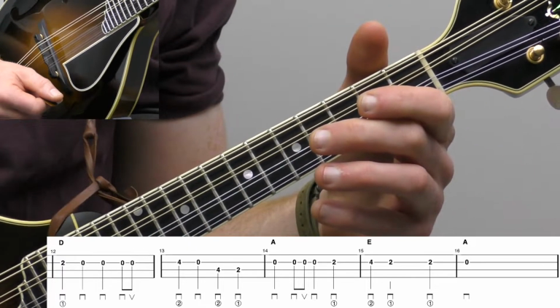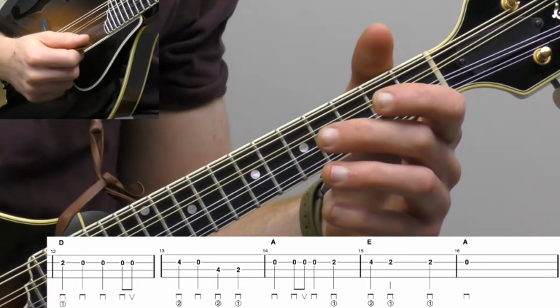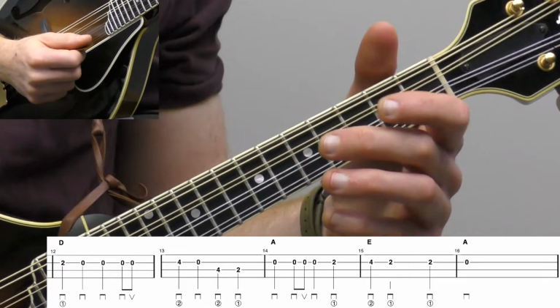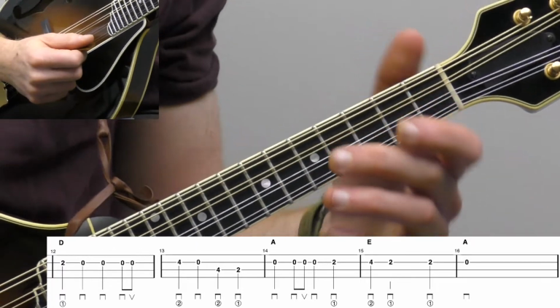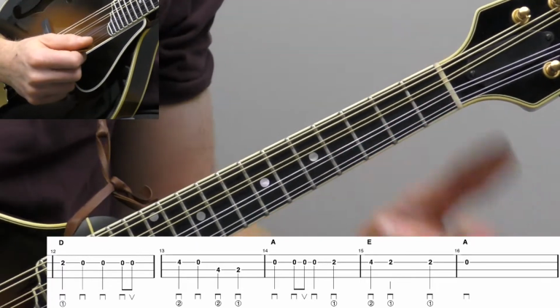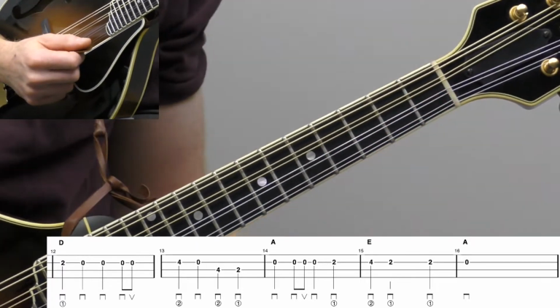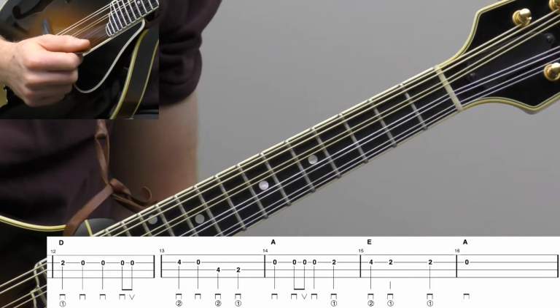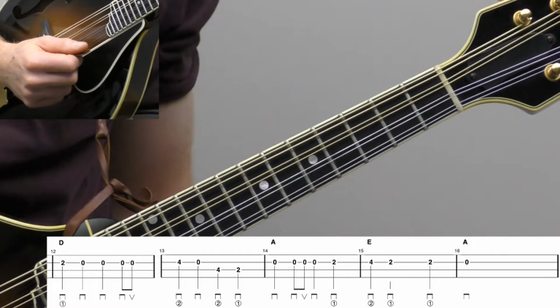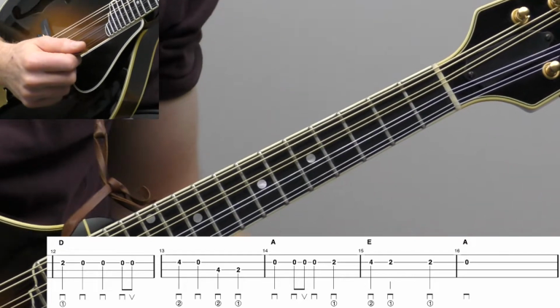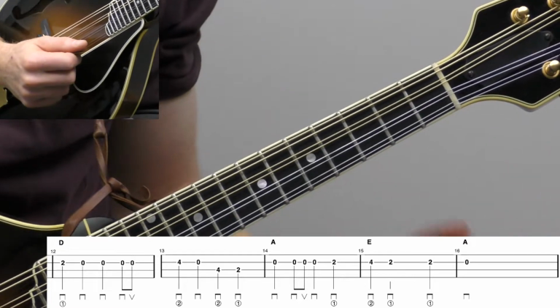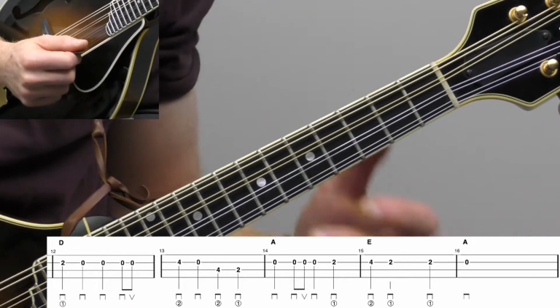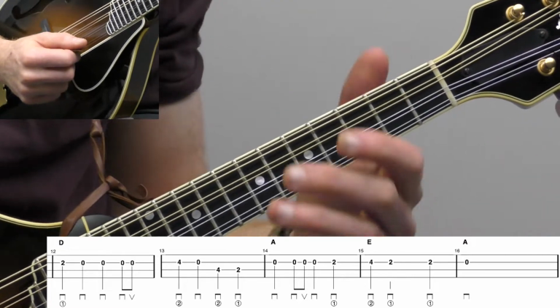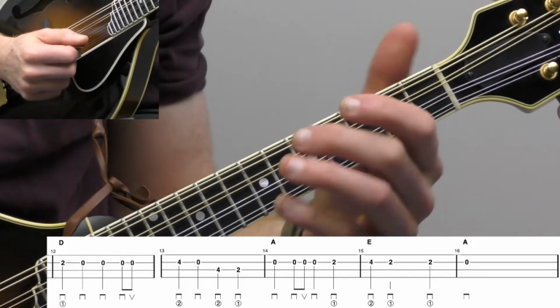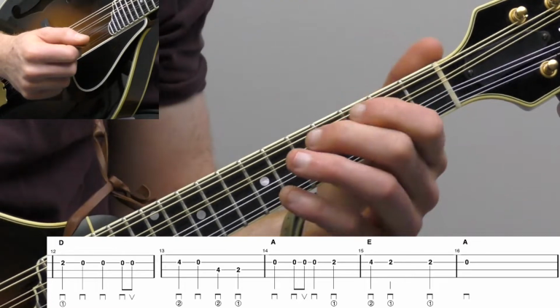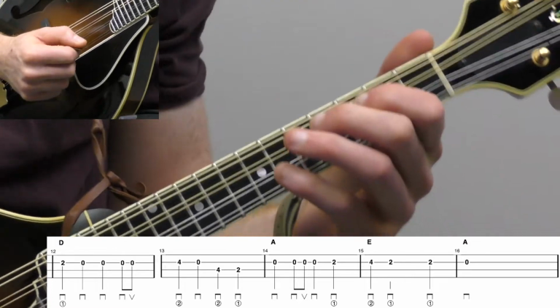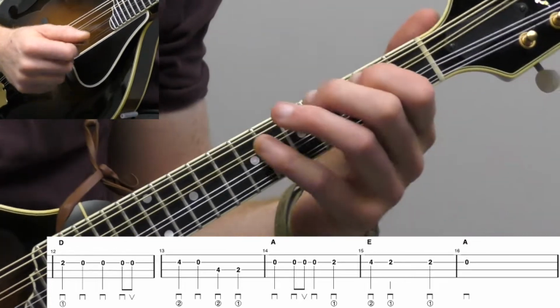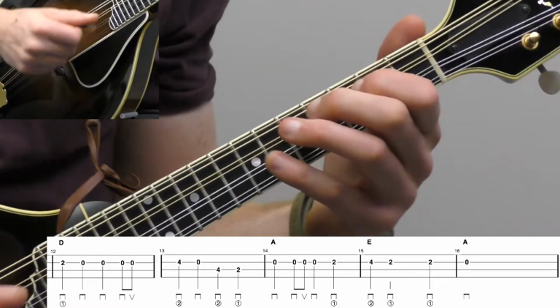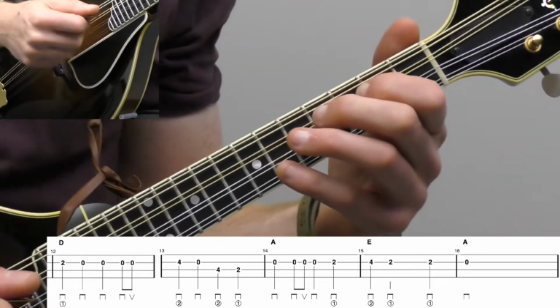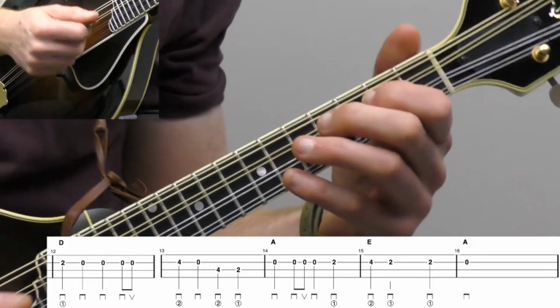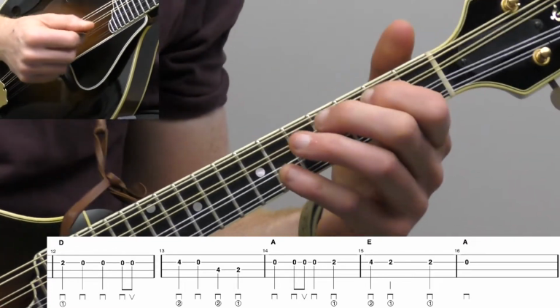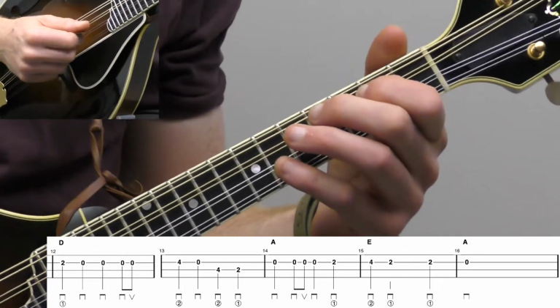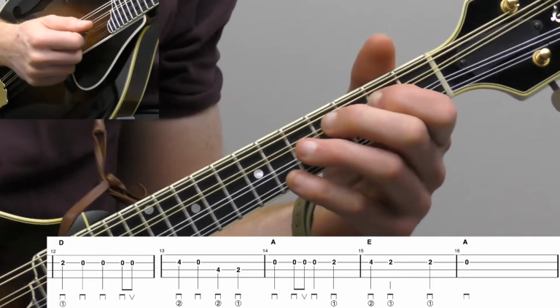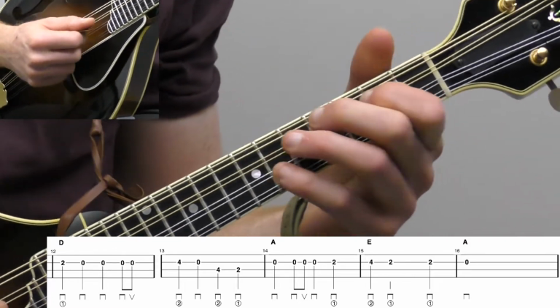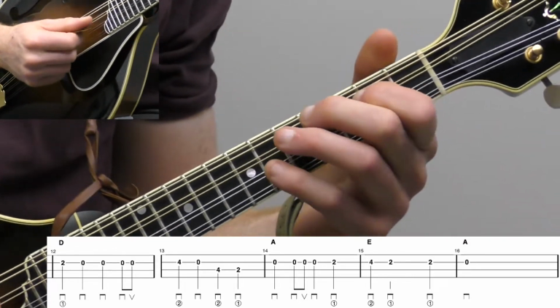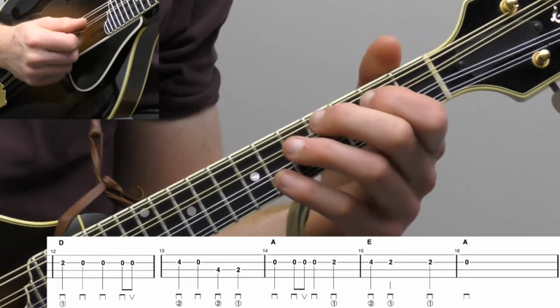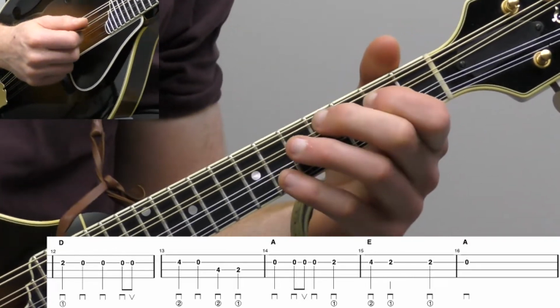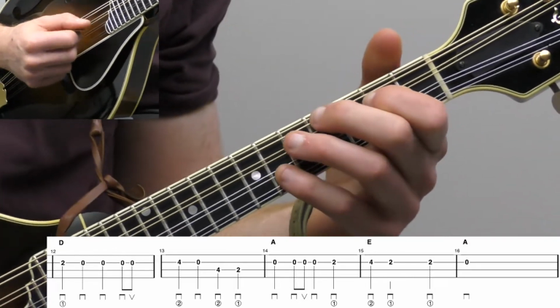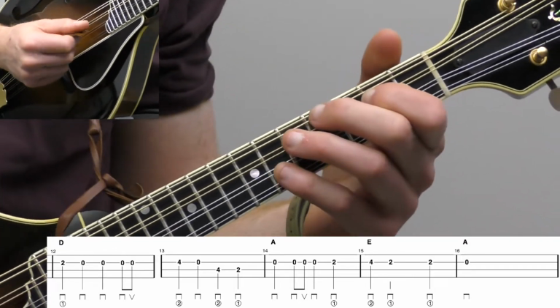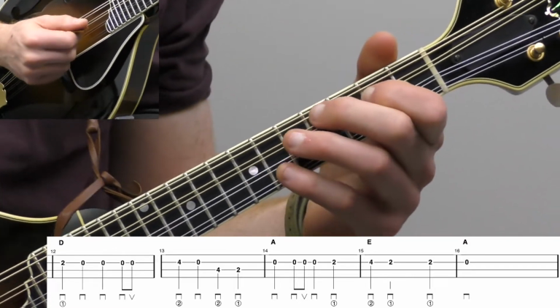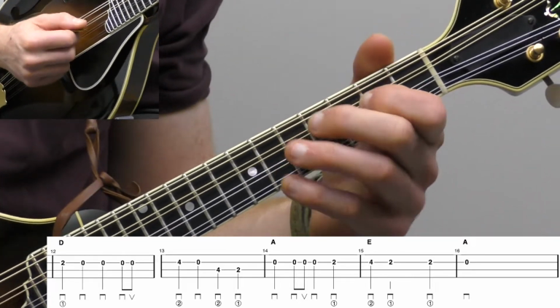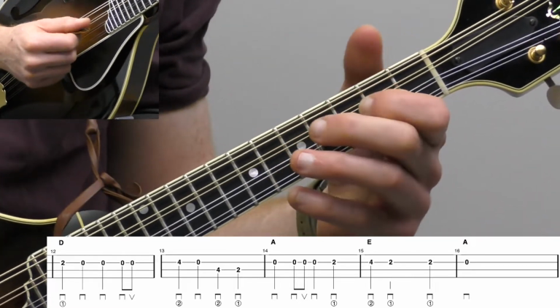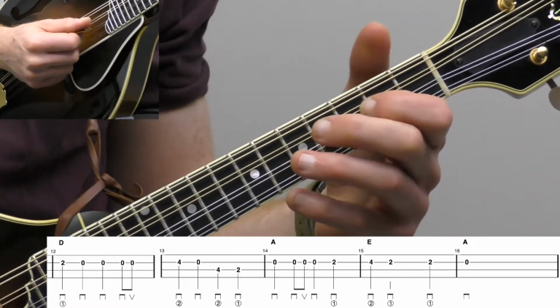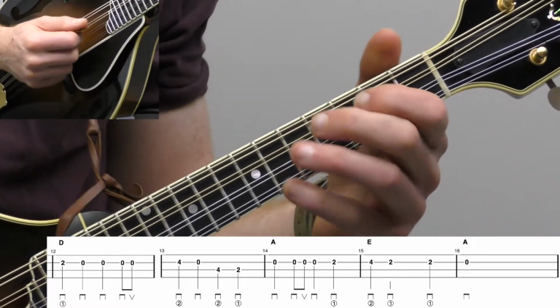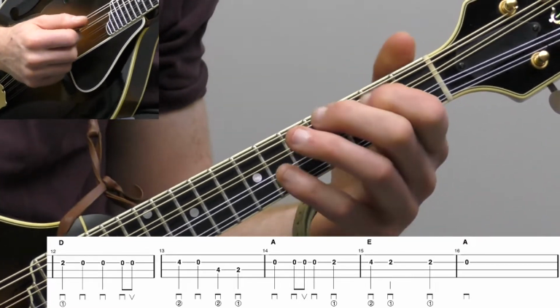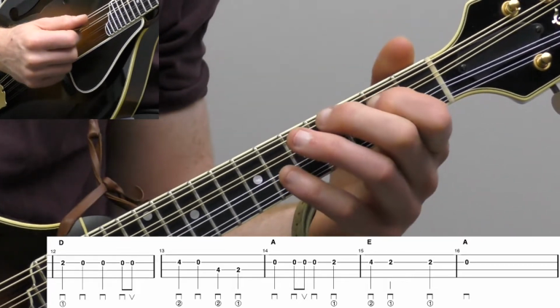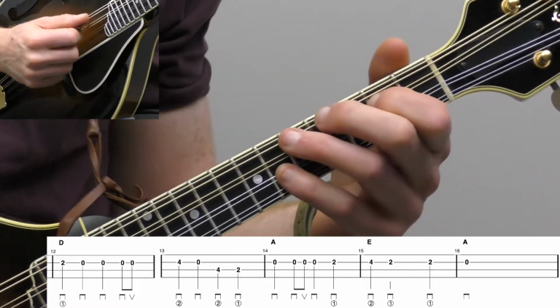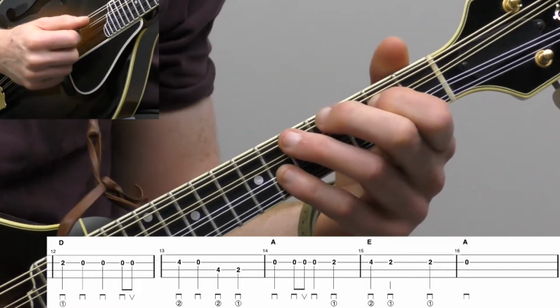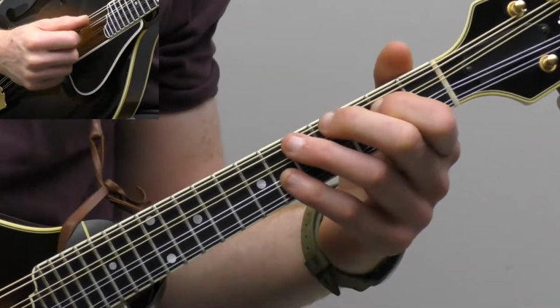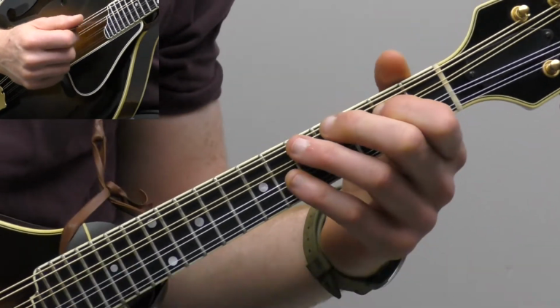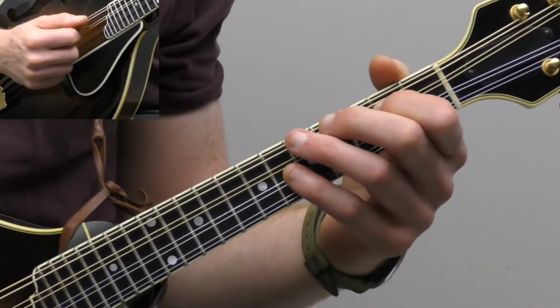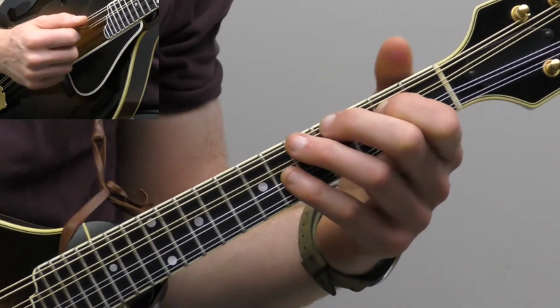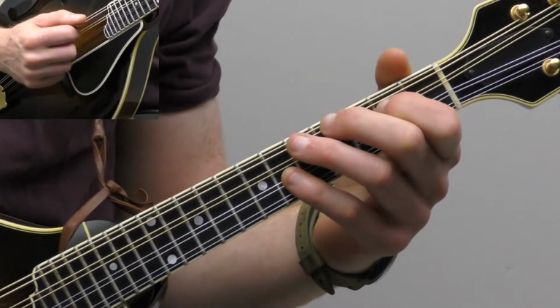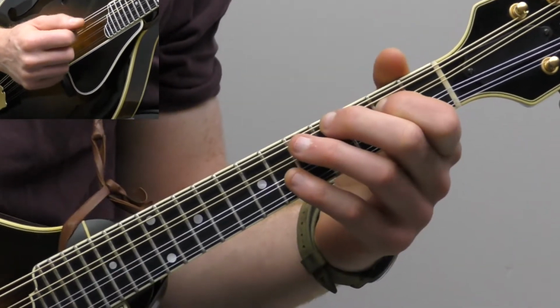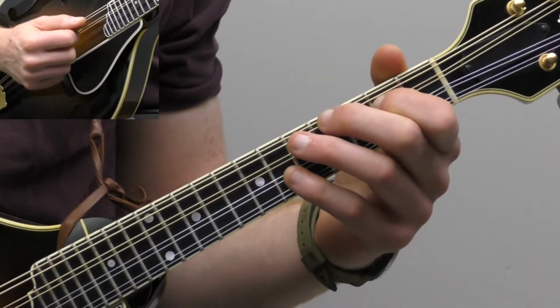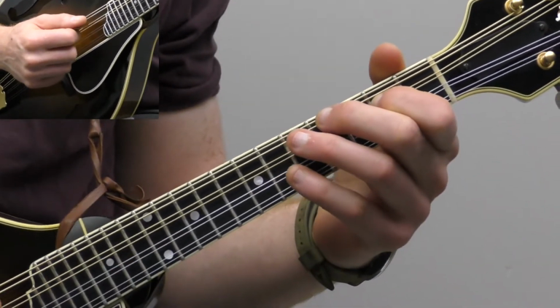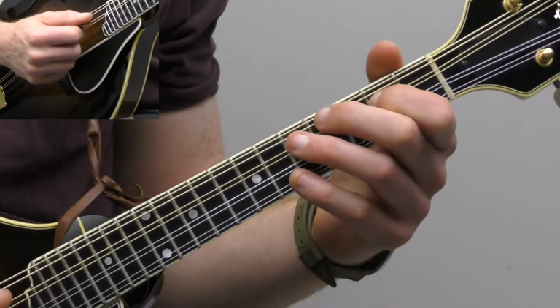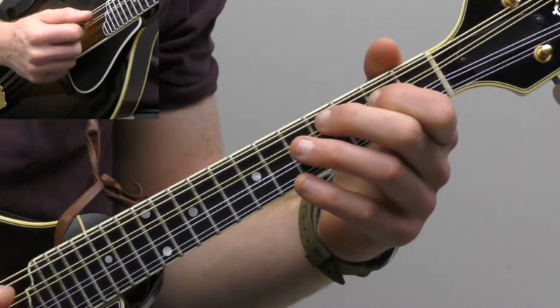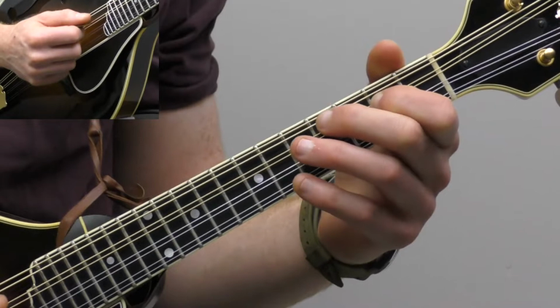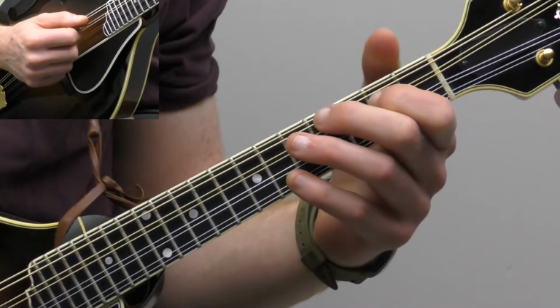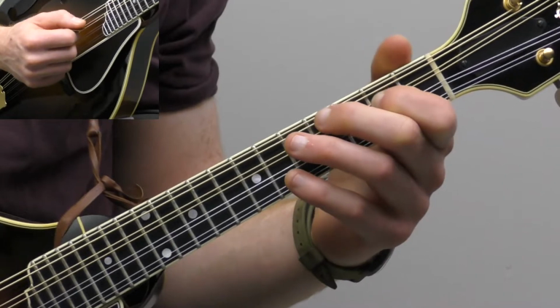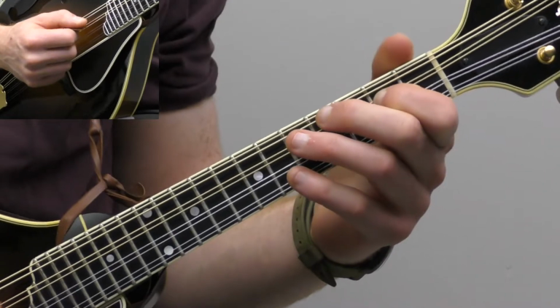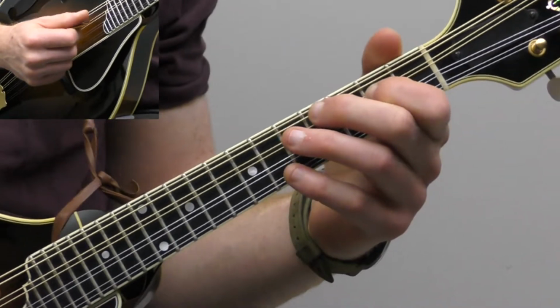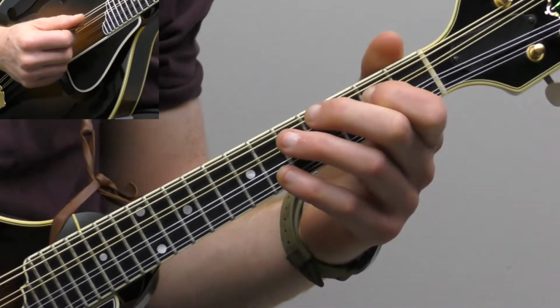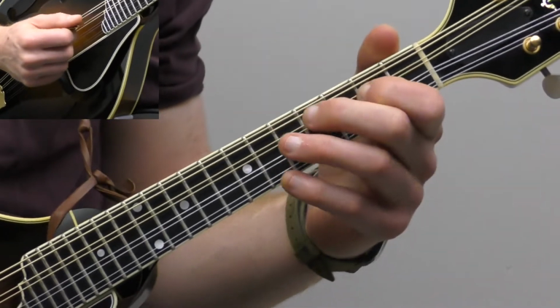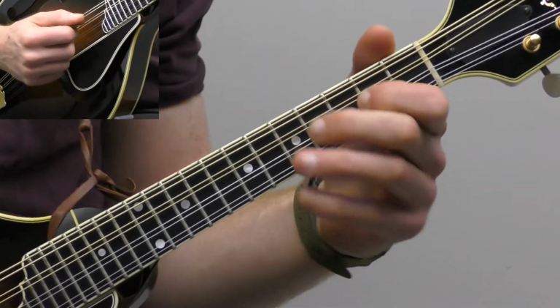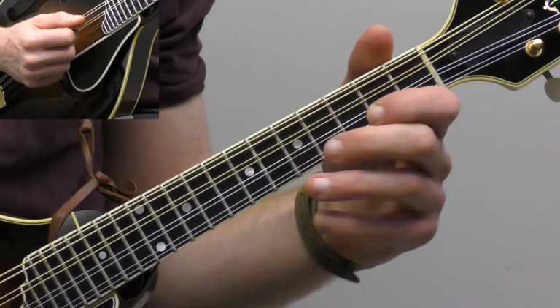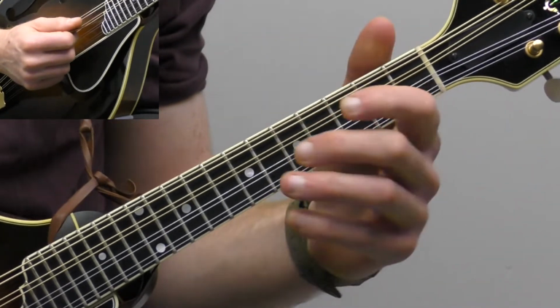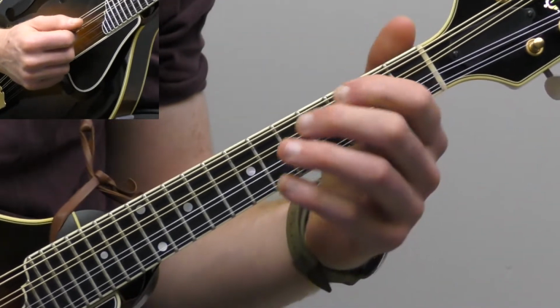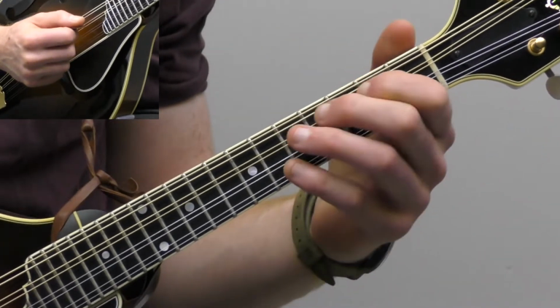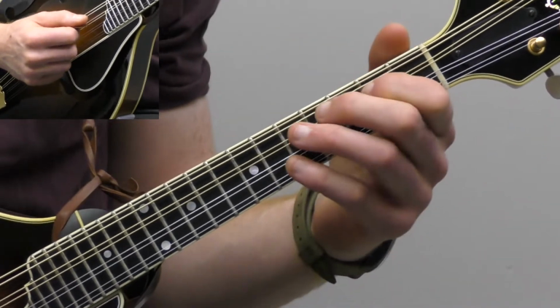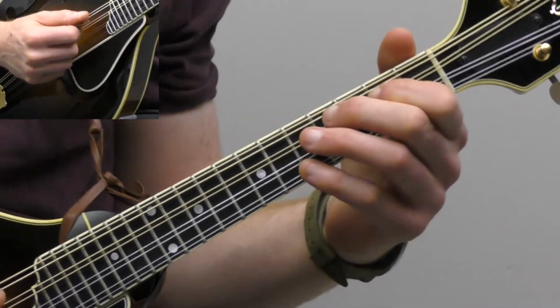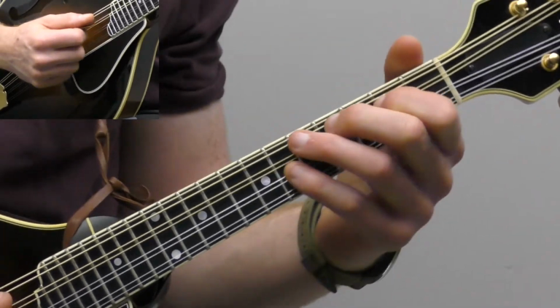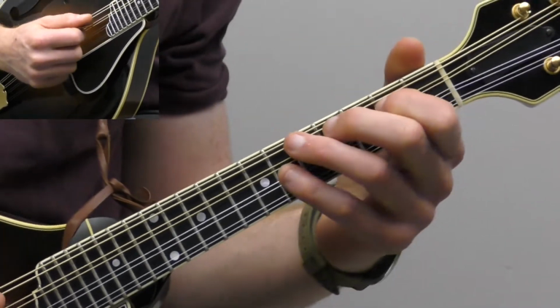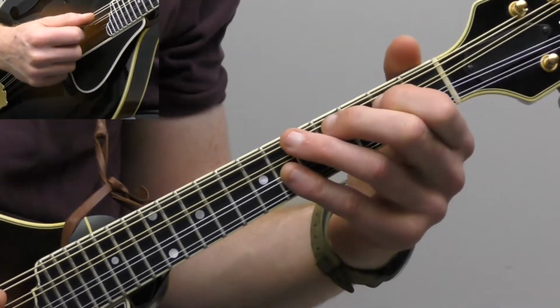Okay, so that's the whole solo. Let's play through the whole solo, and then I'll show you just a couple little things you can do if you want to spice it up just a little bit or change it.